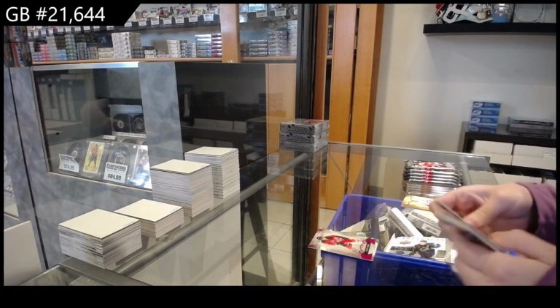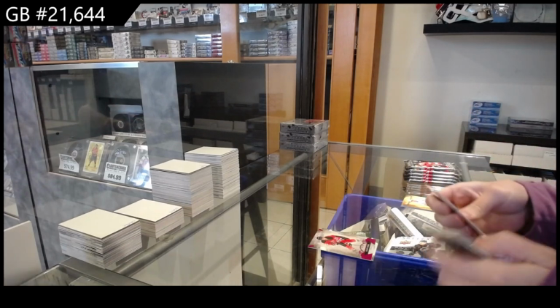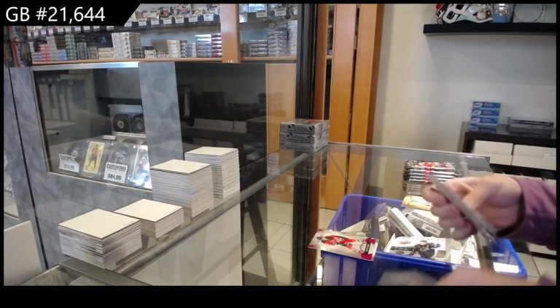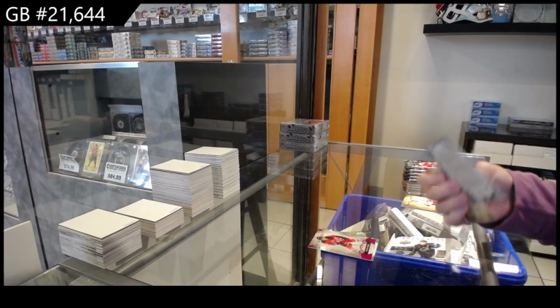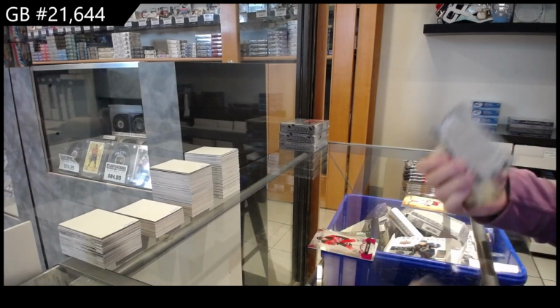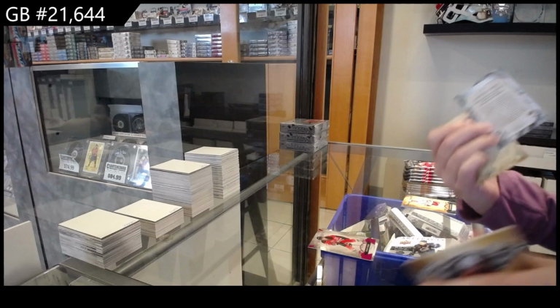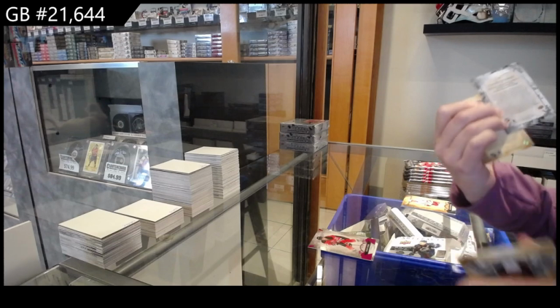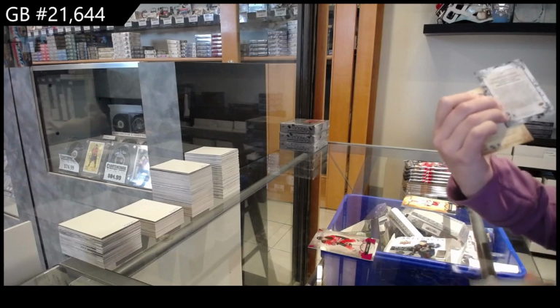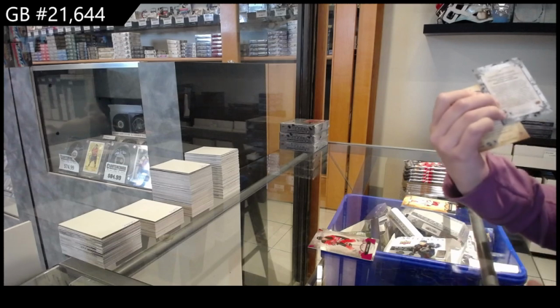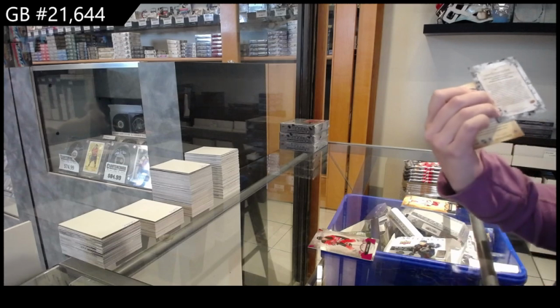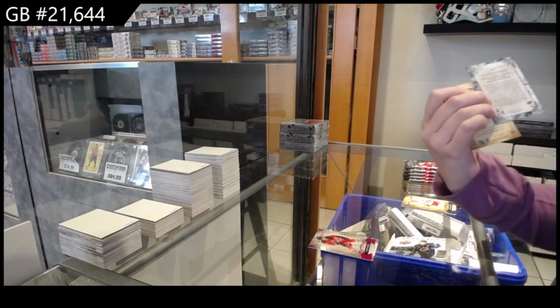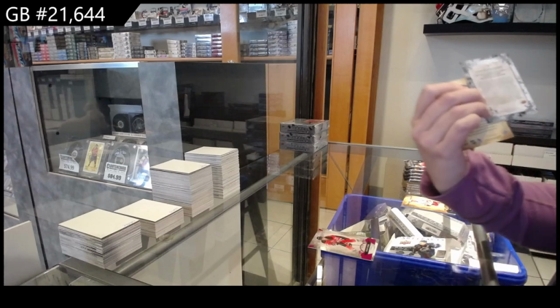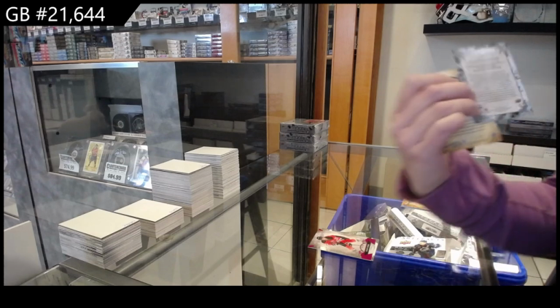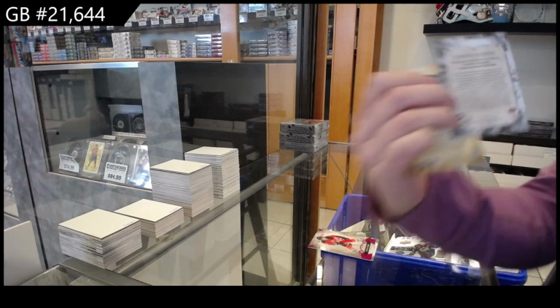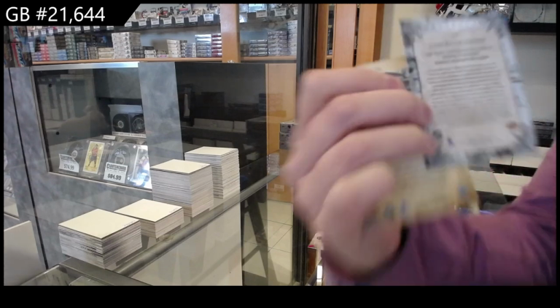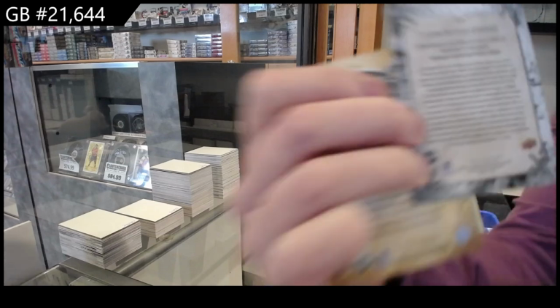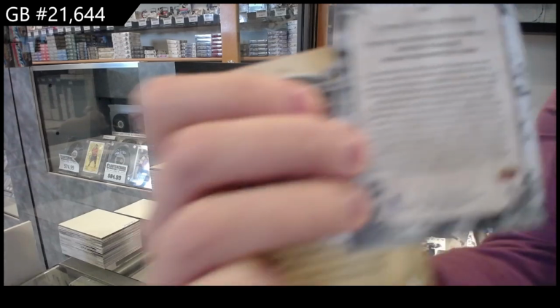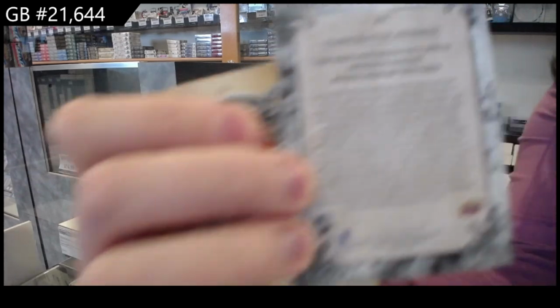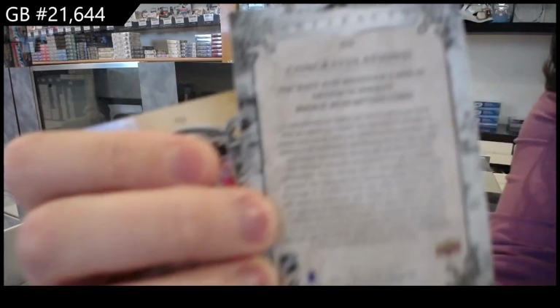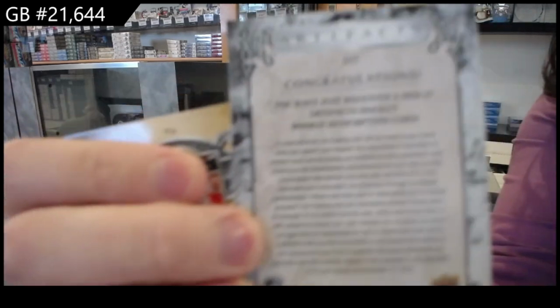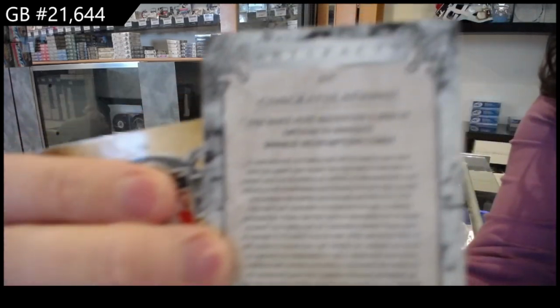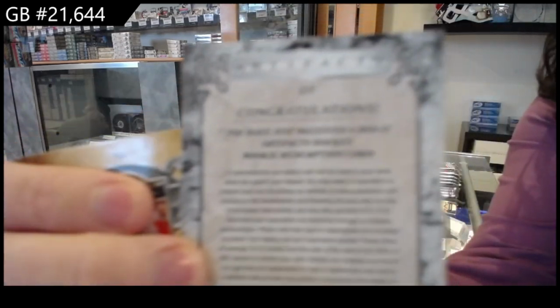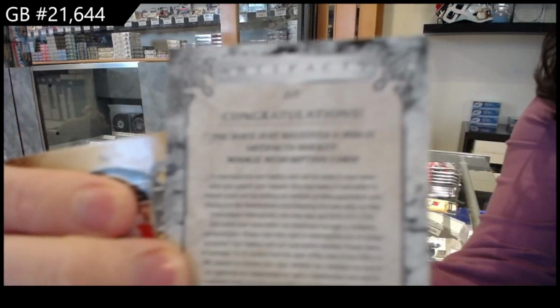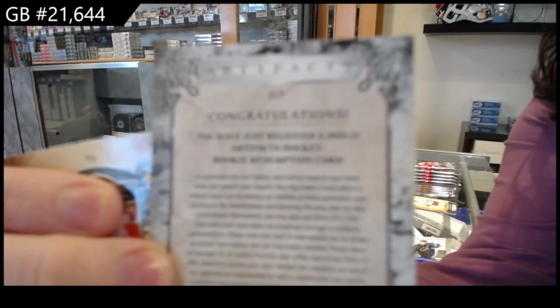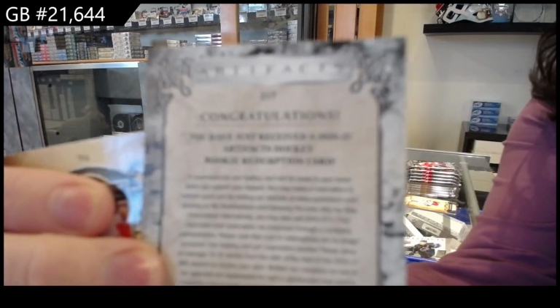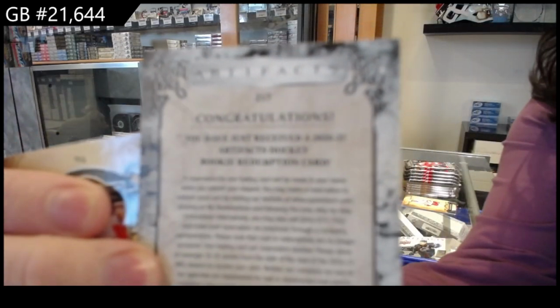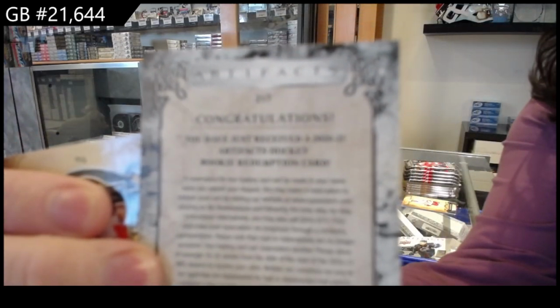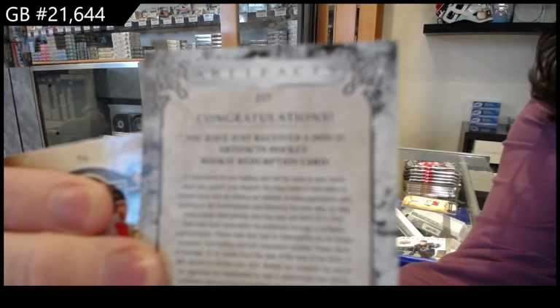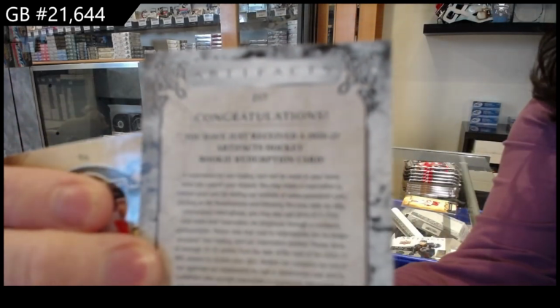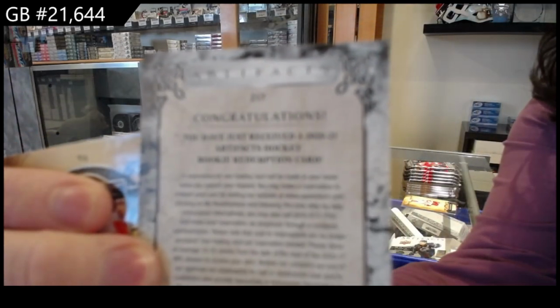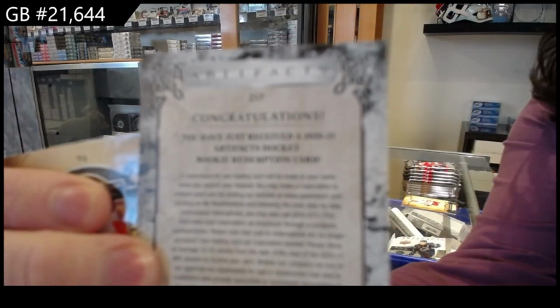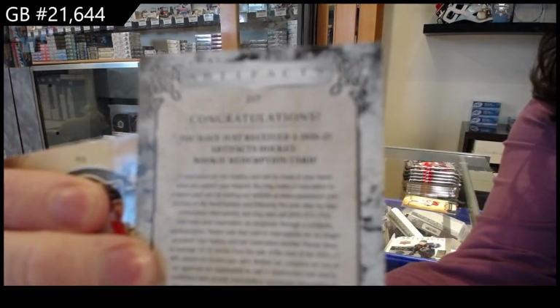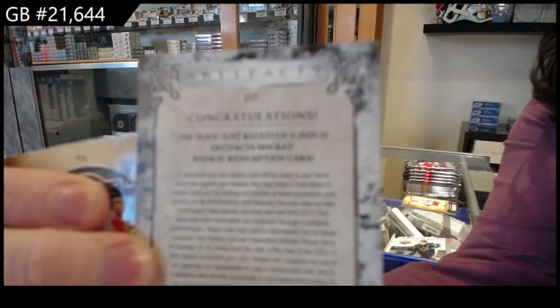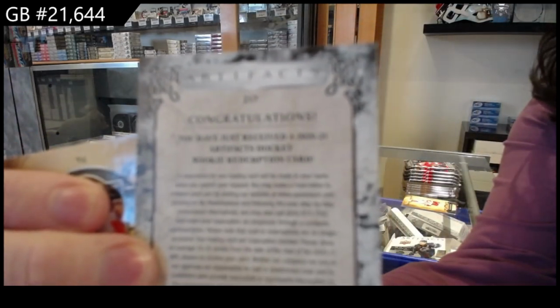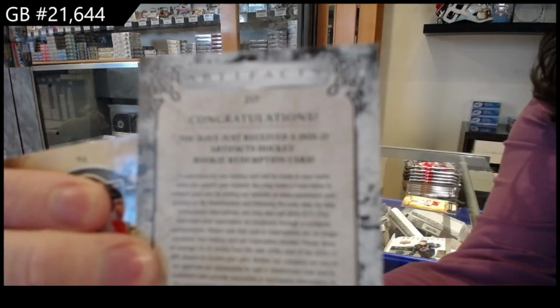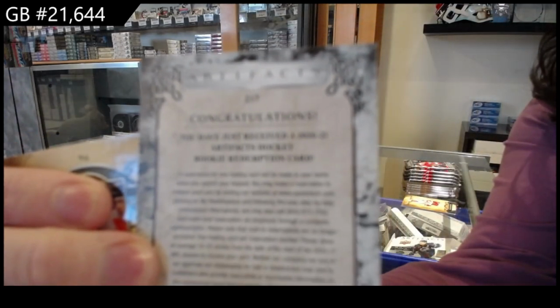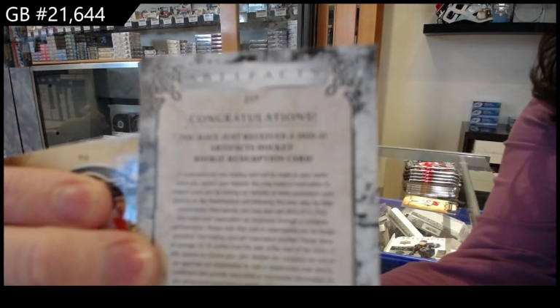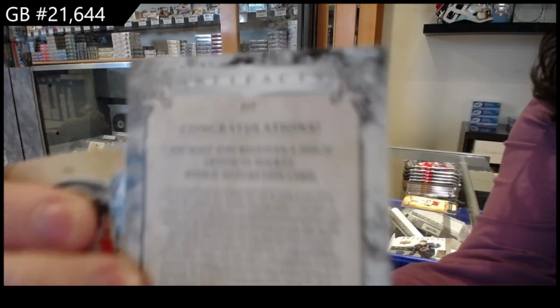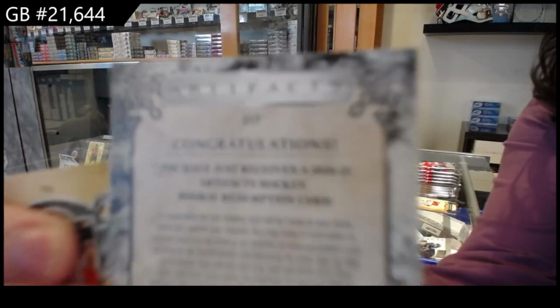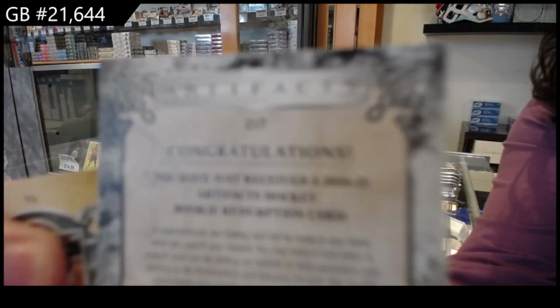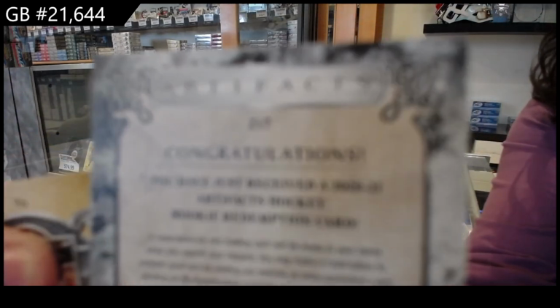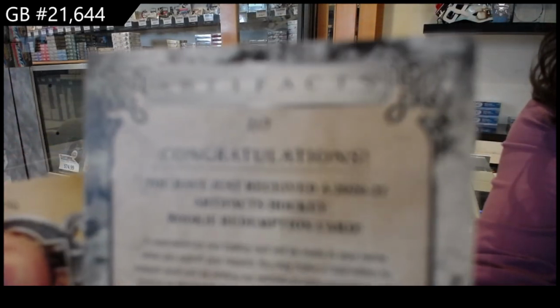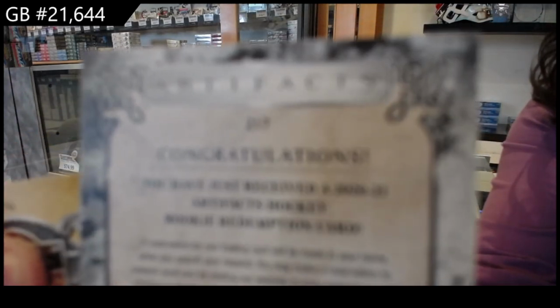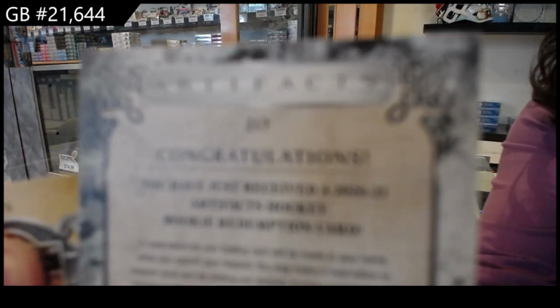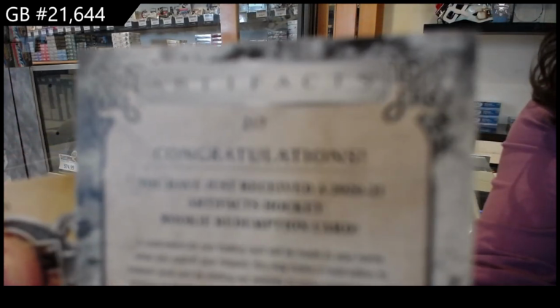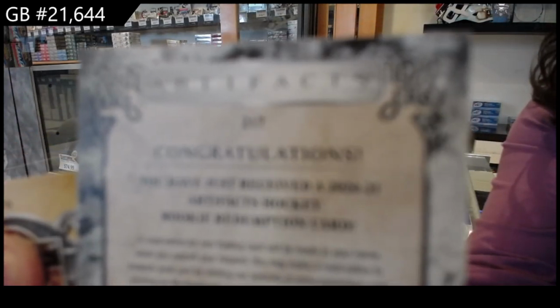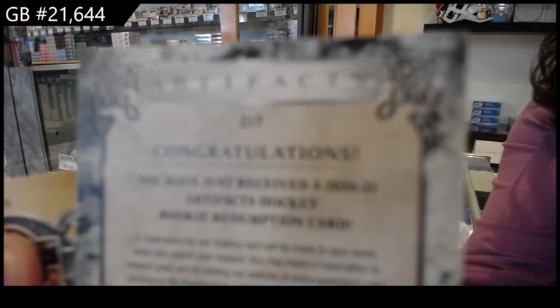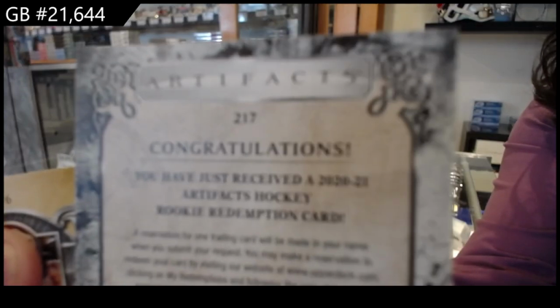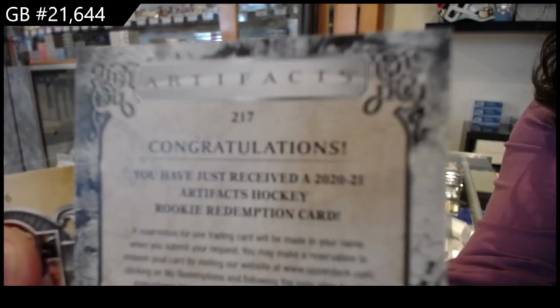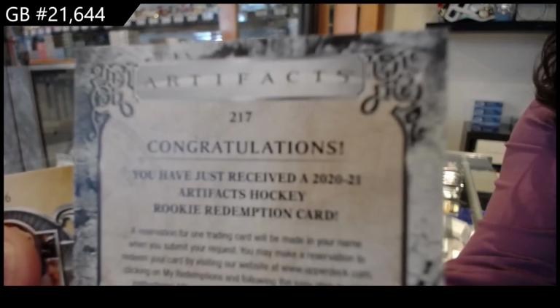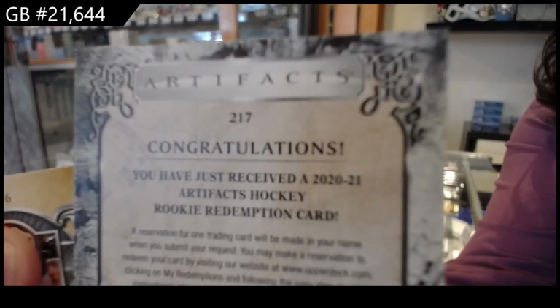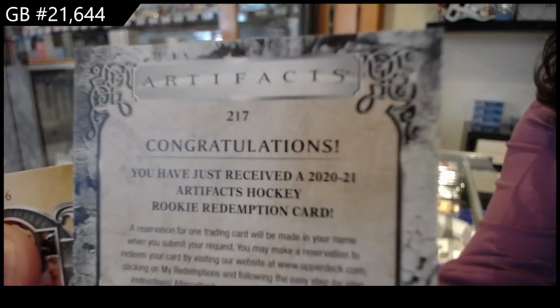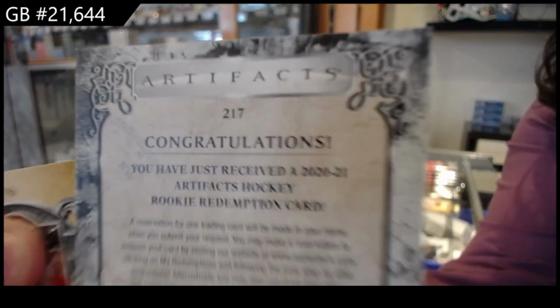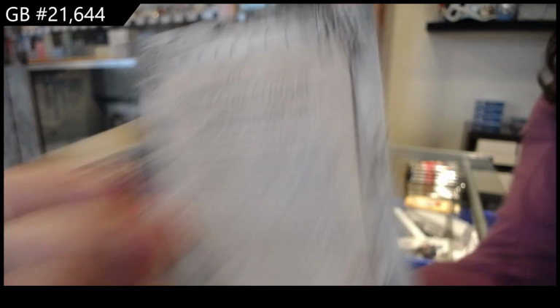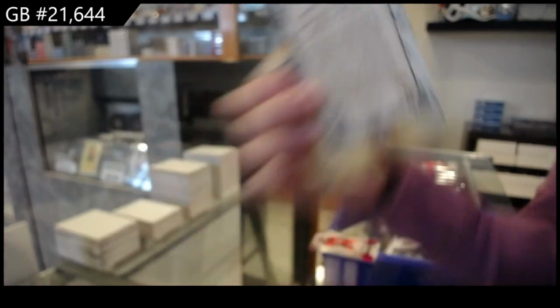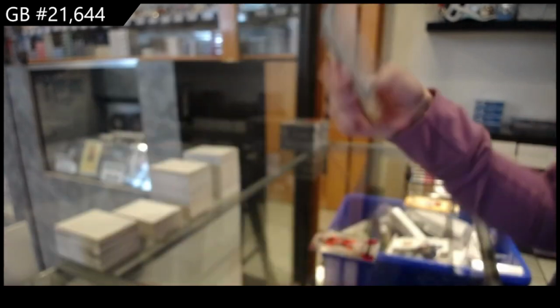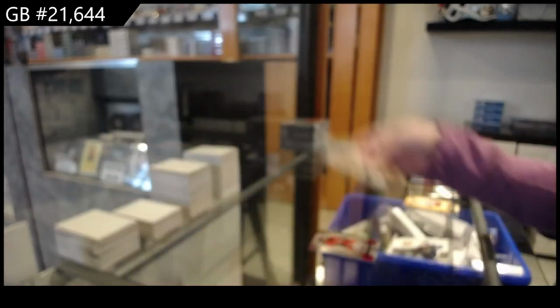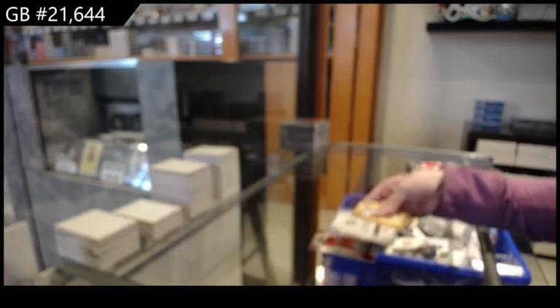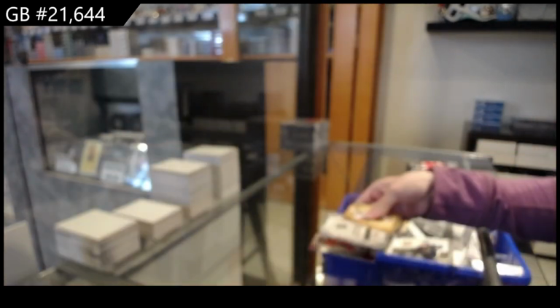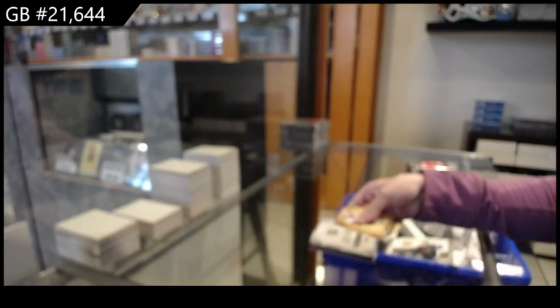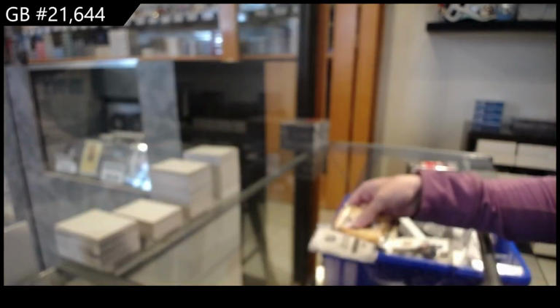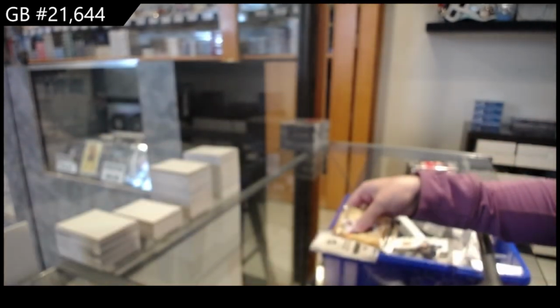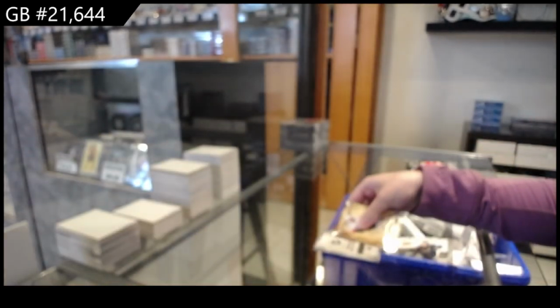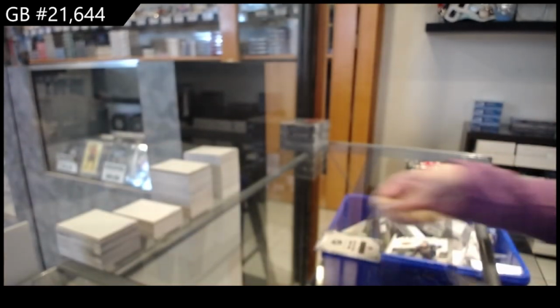Rookie Redemption, a wild card, number 217. We will have to check the checklist, but that will go to the right person.